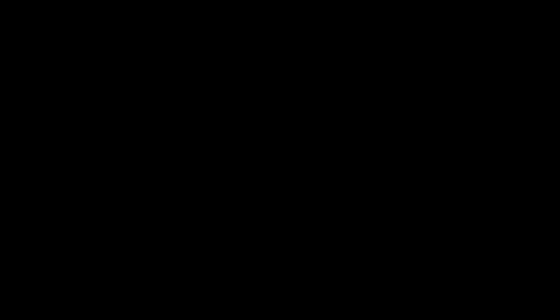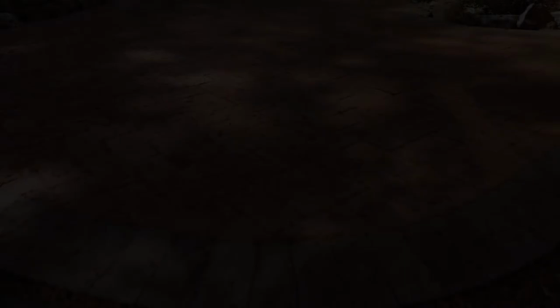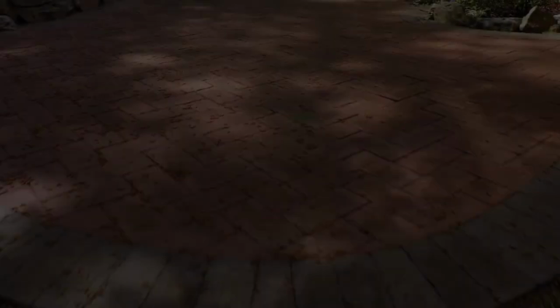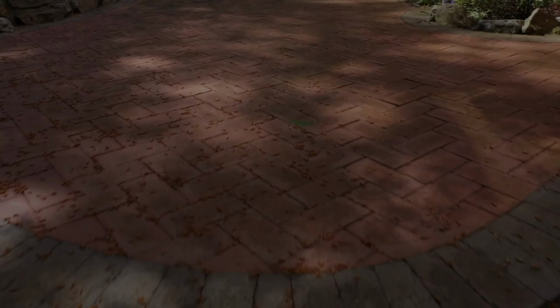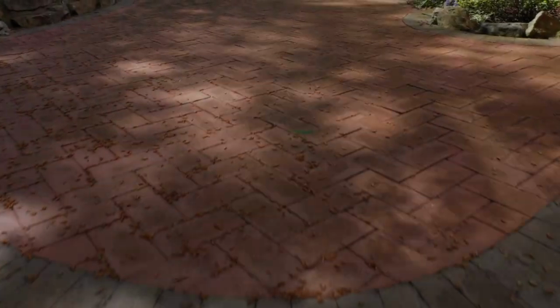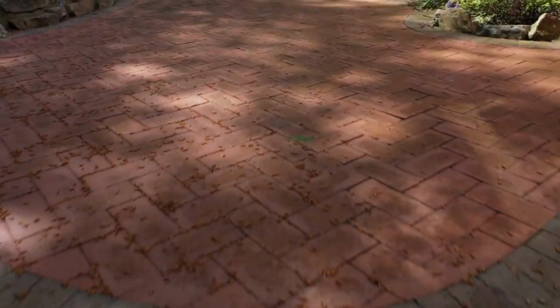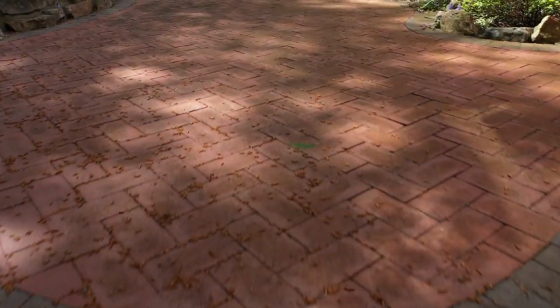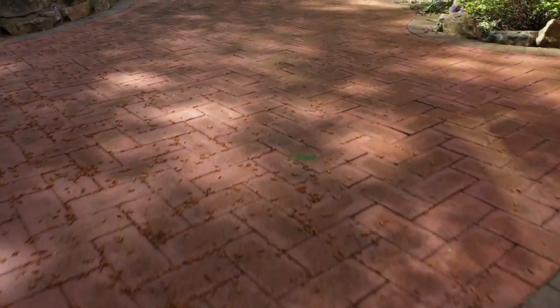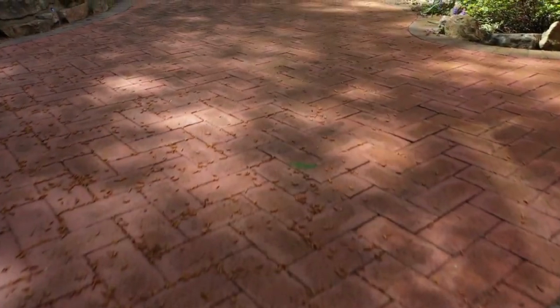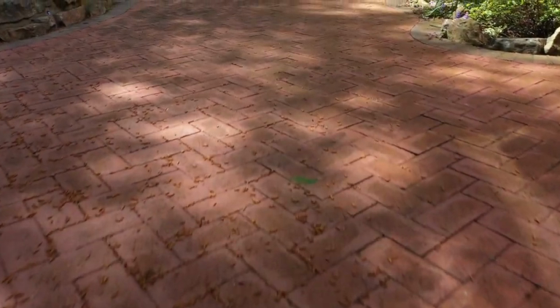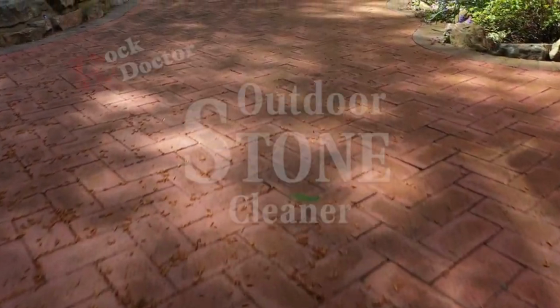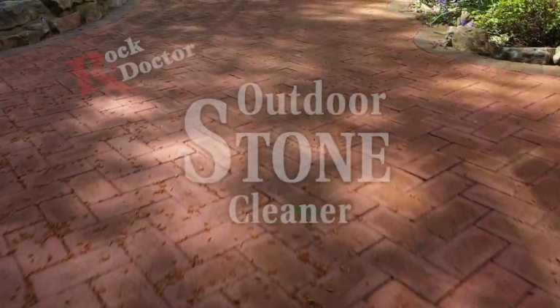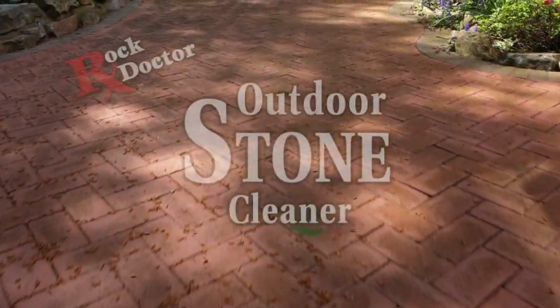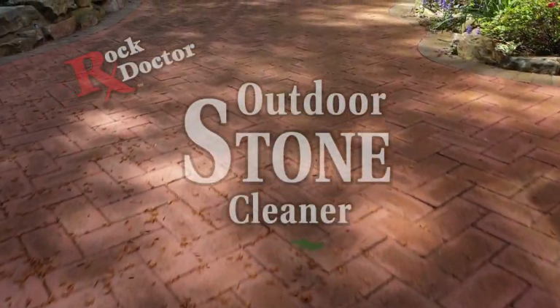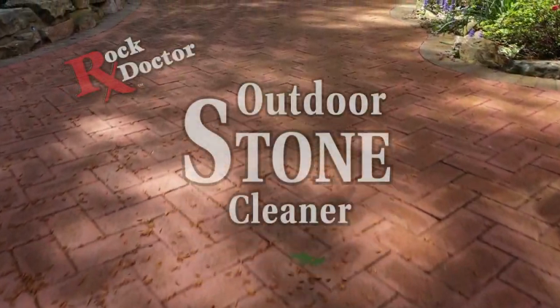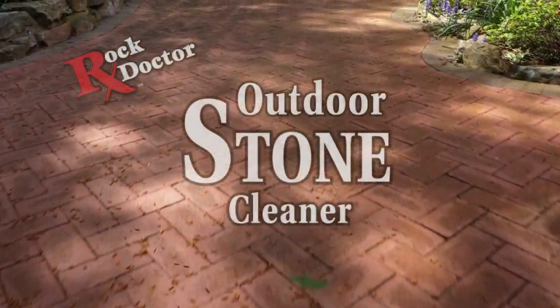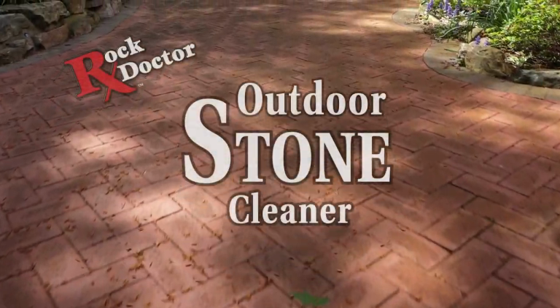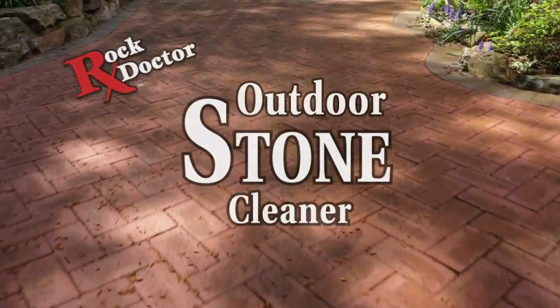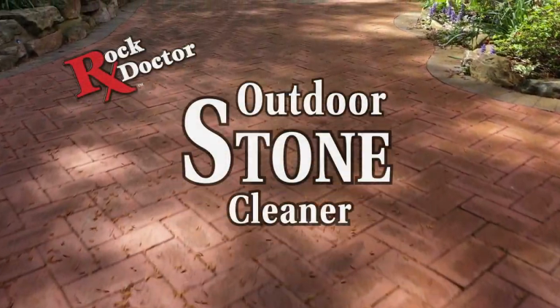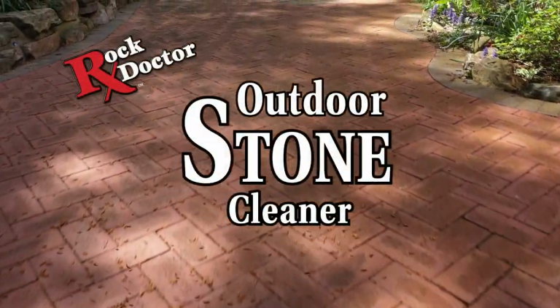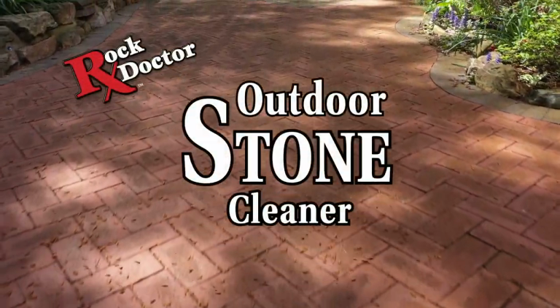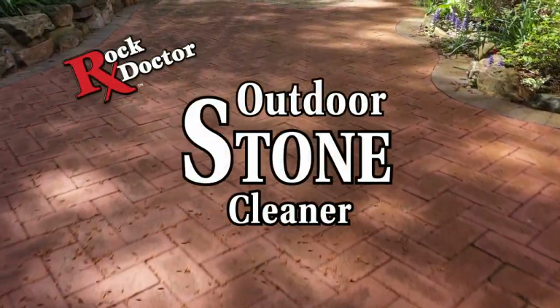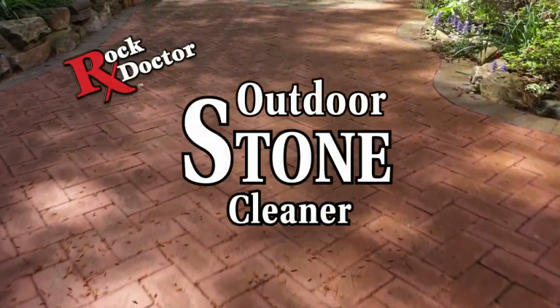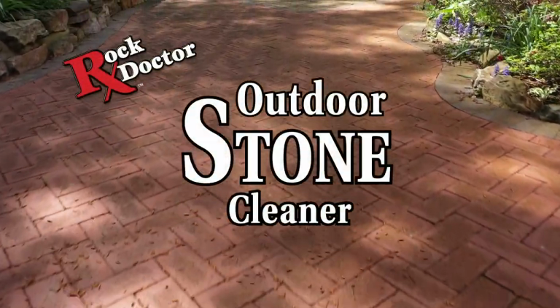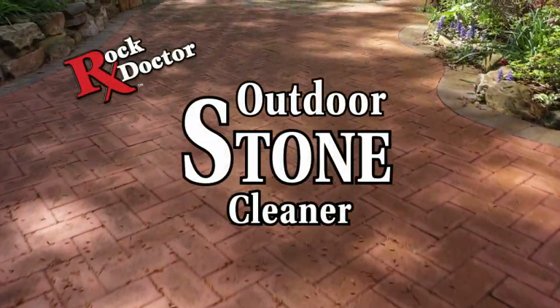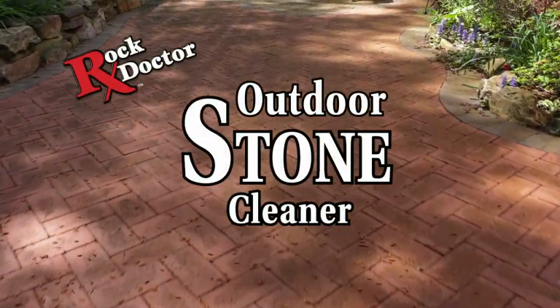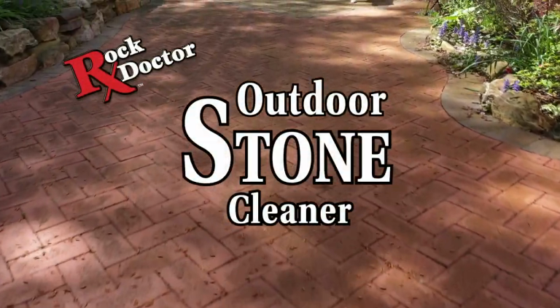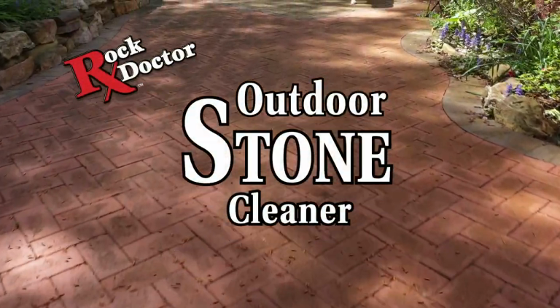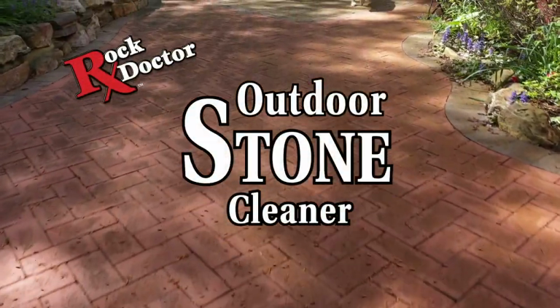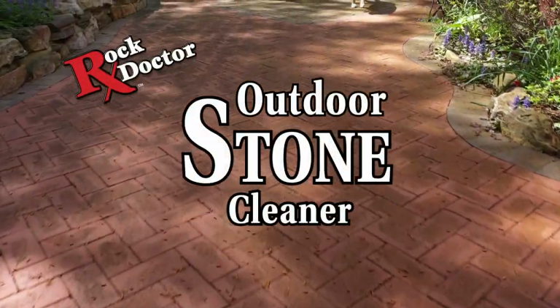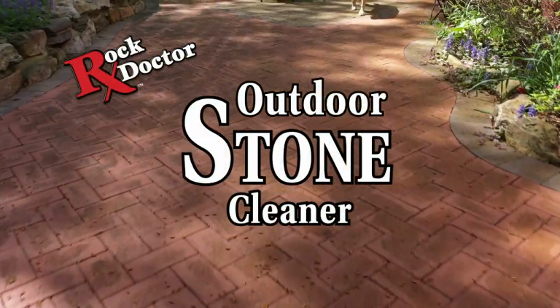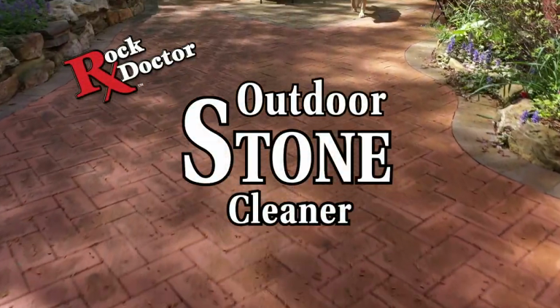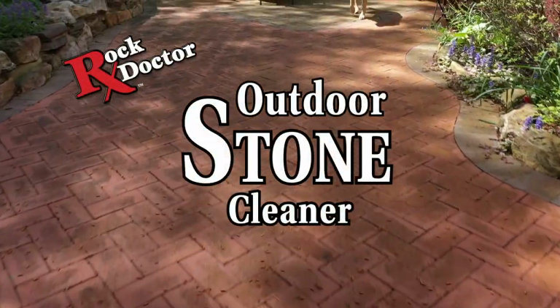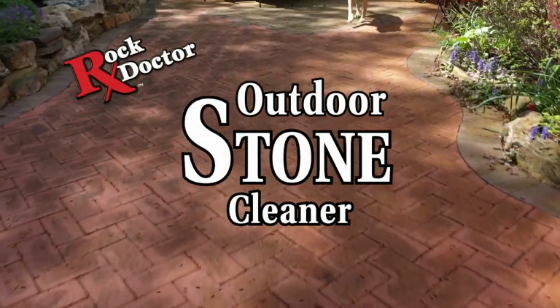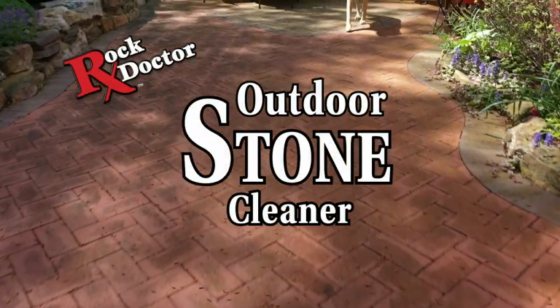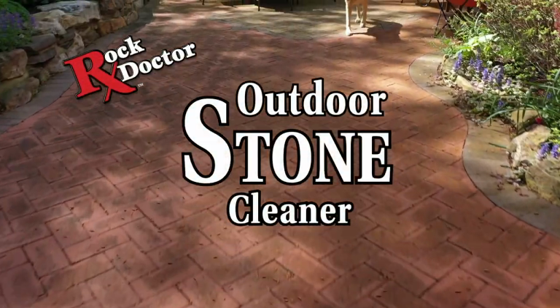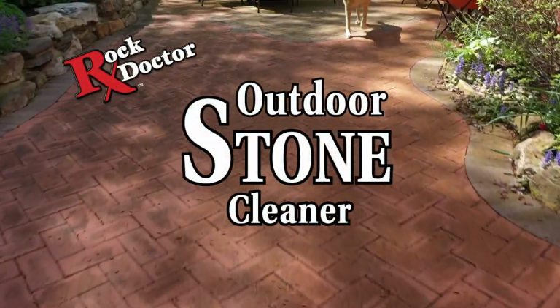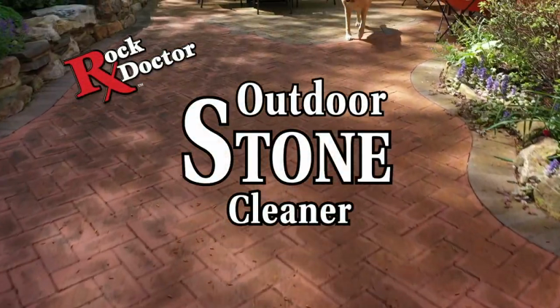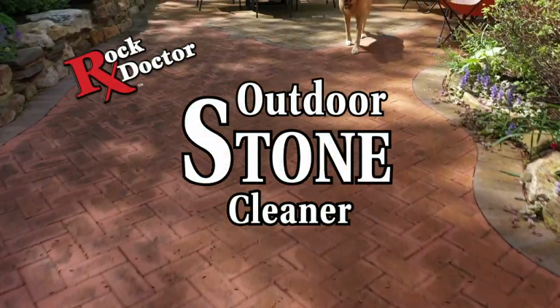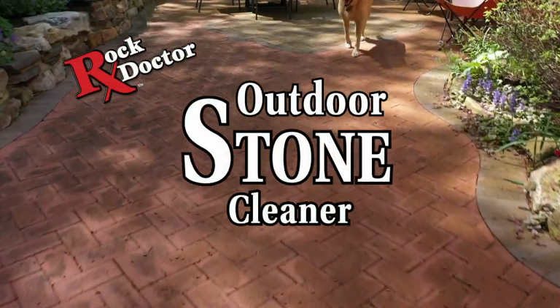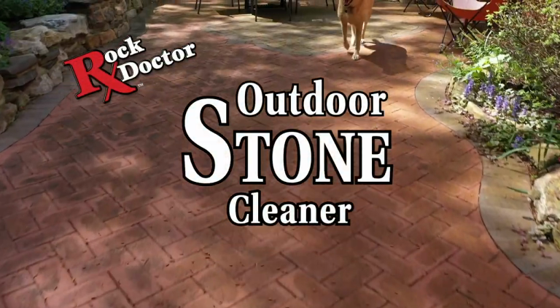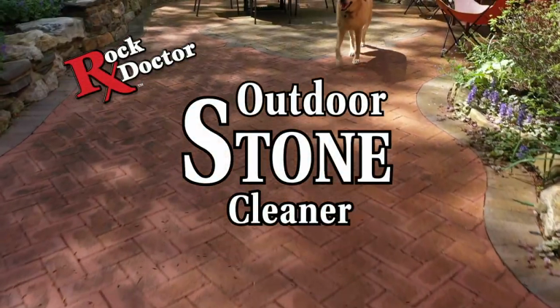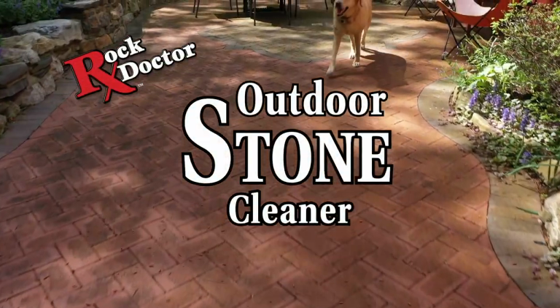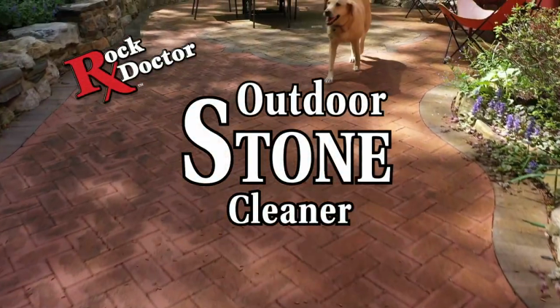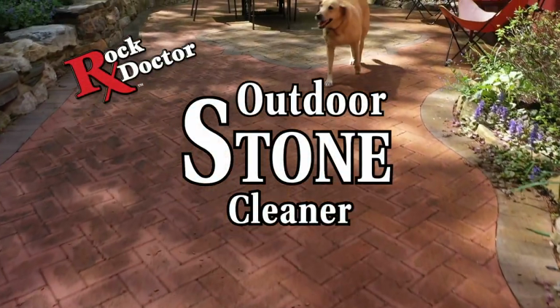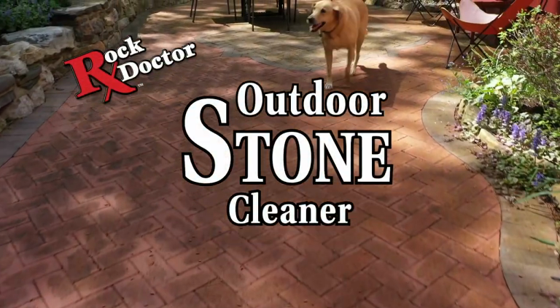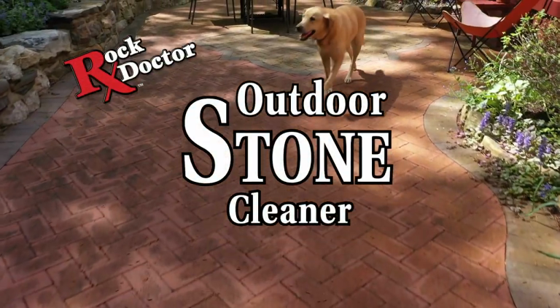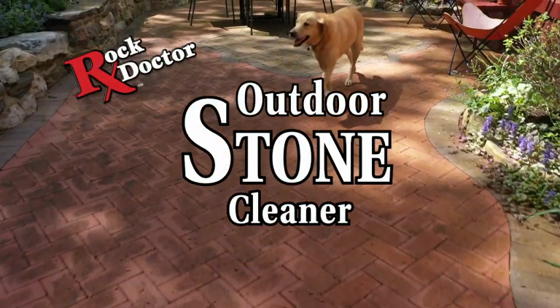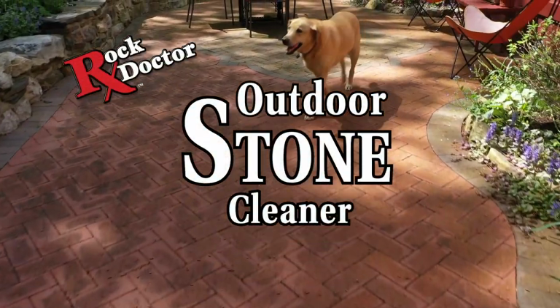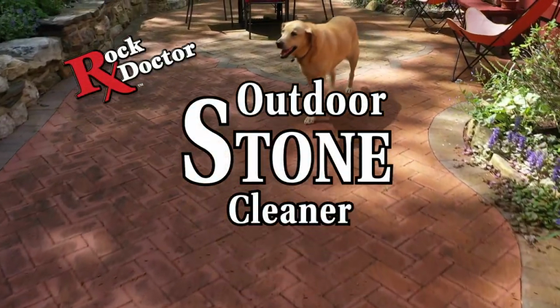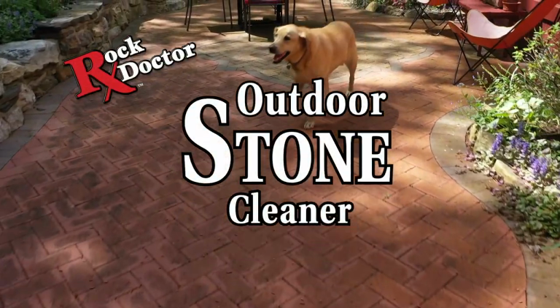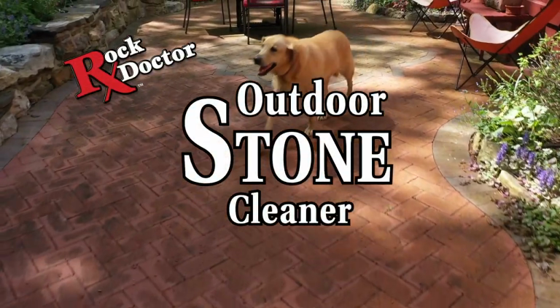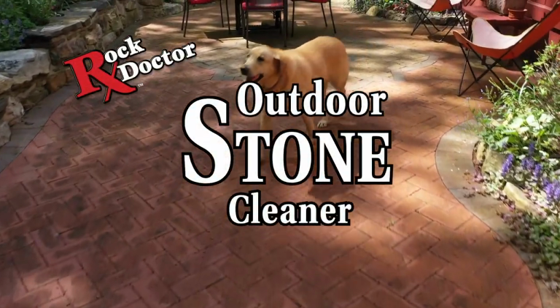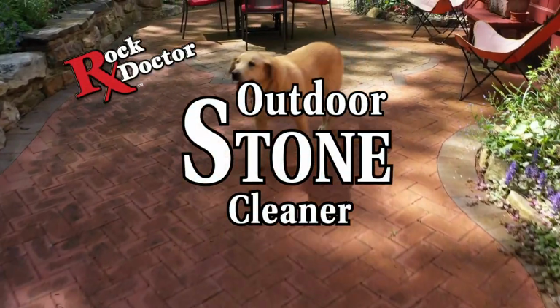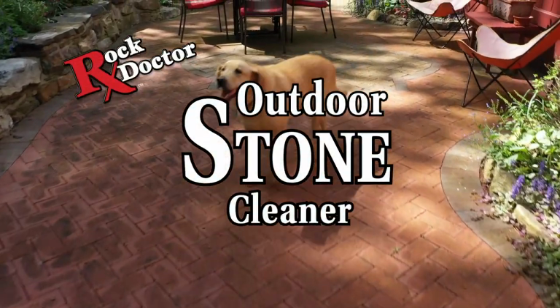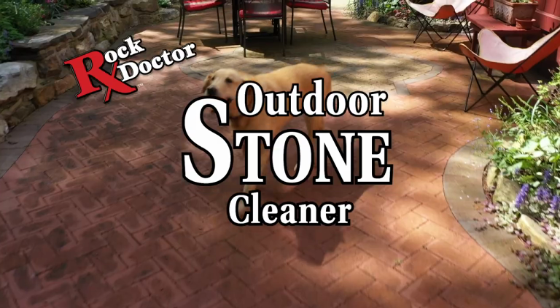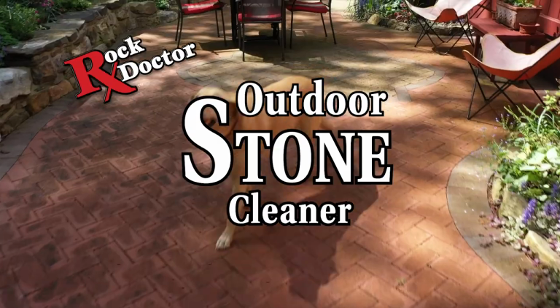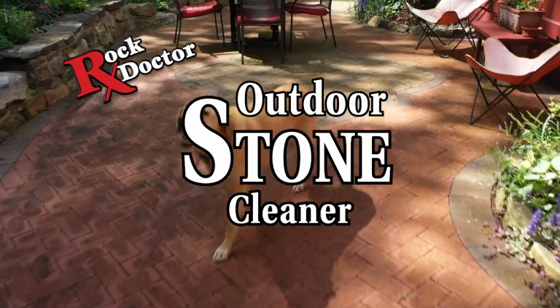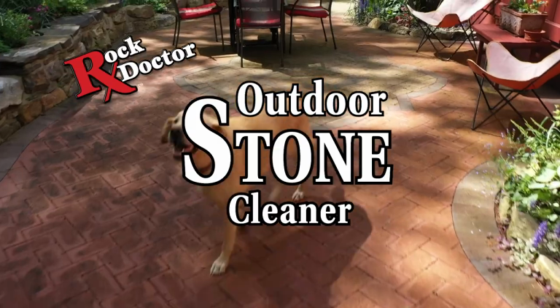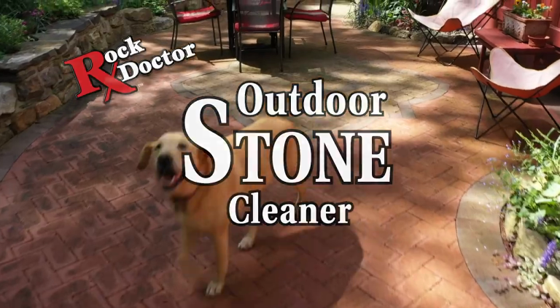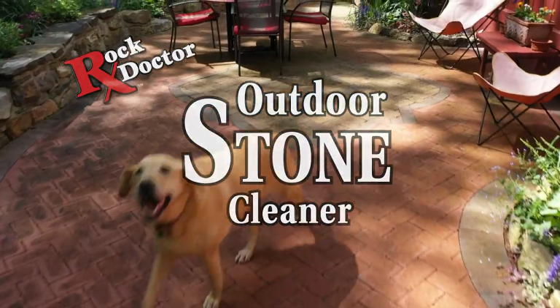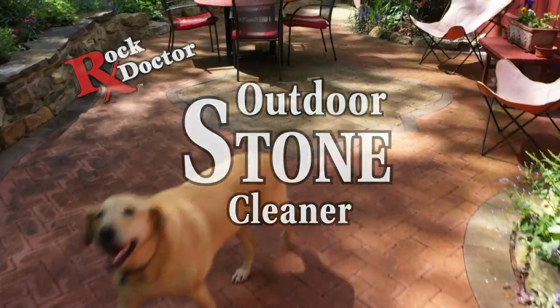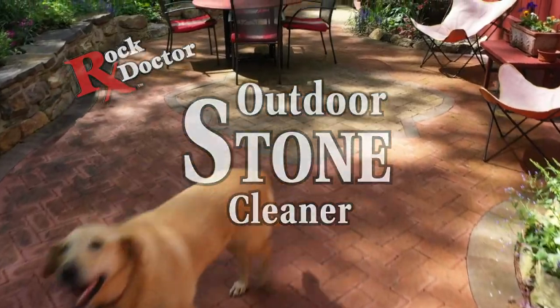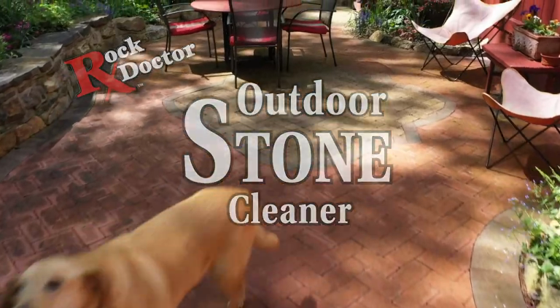With Rock Doctor's Outdoor Stone Cleaner, maintaining your outdoor stone has never been easier.